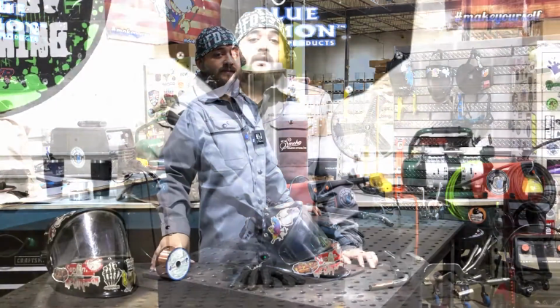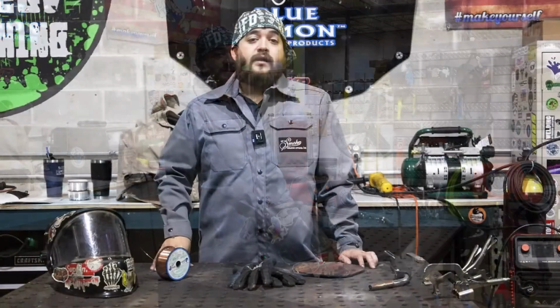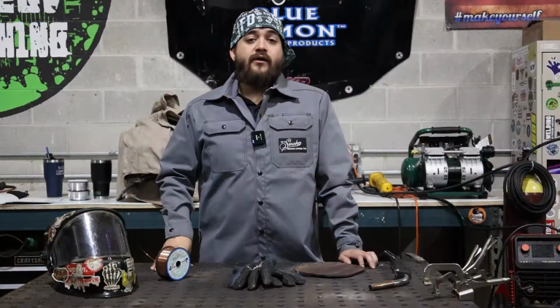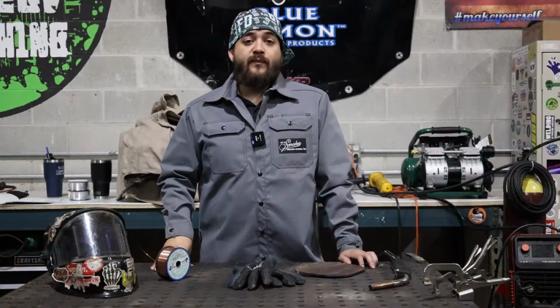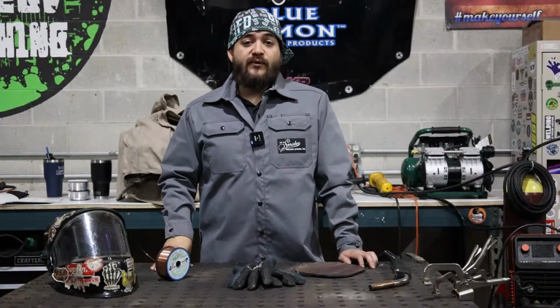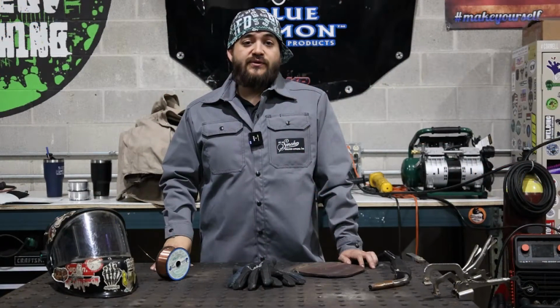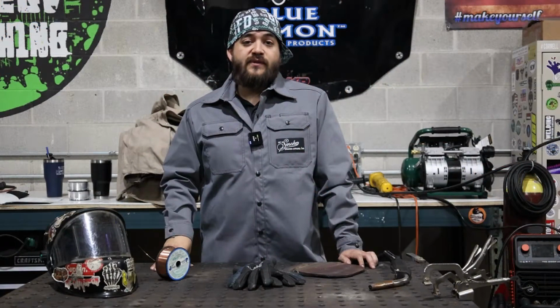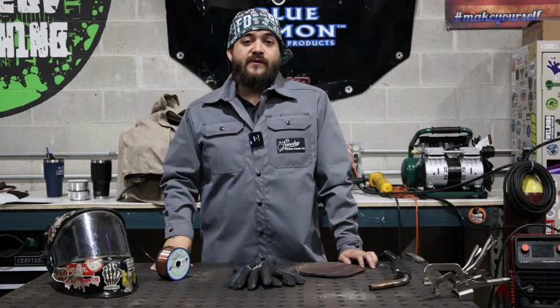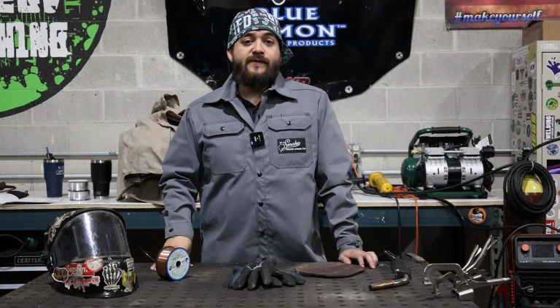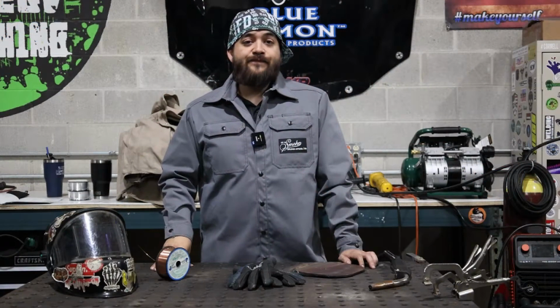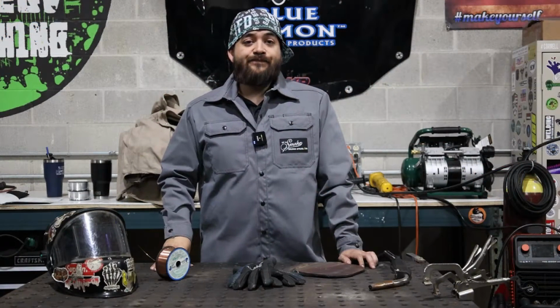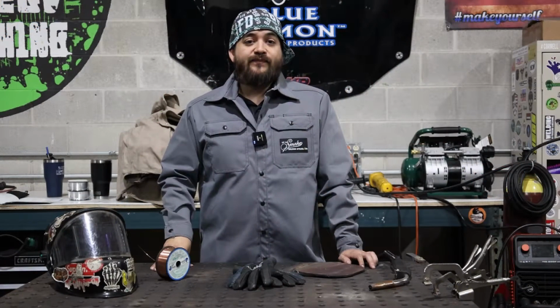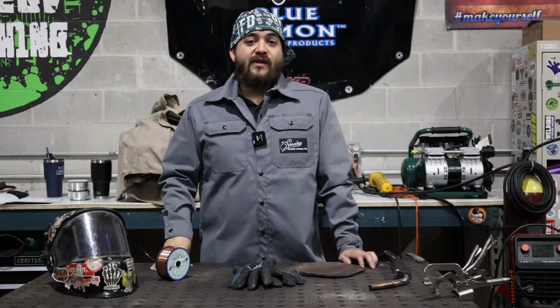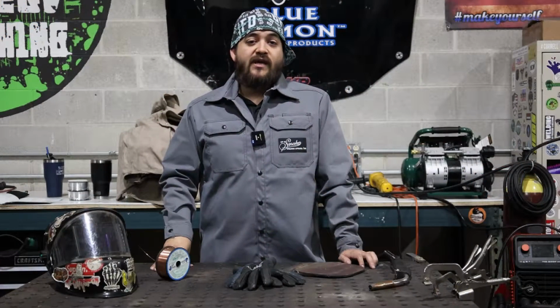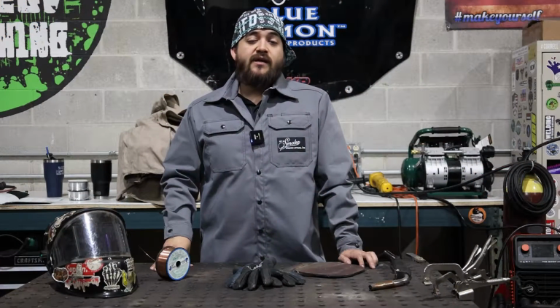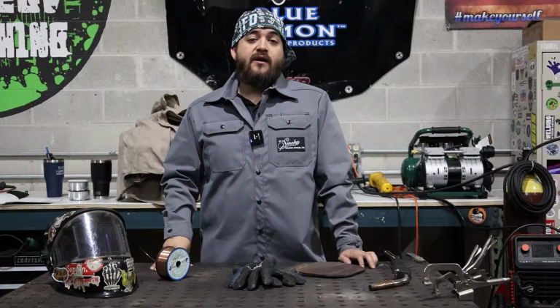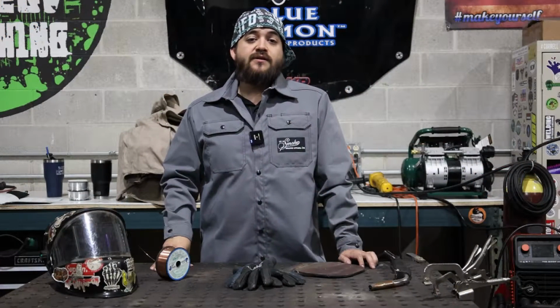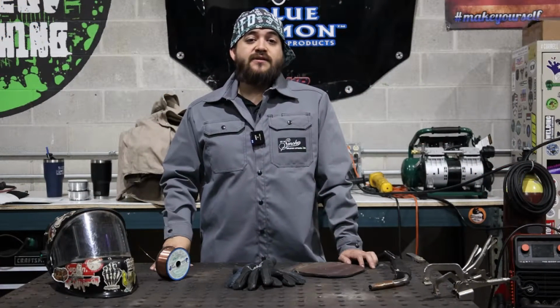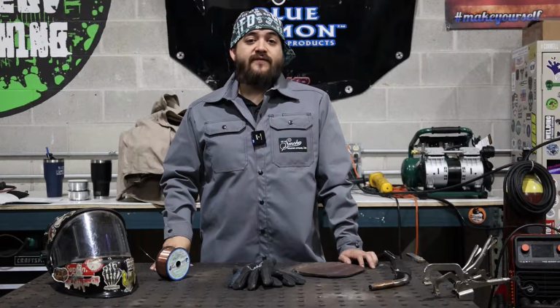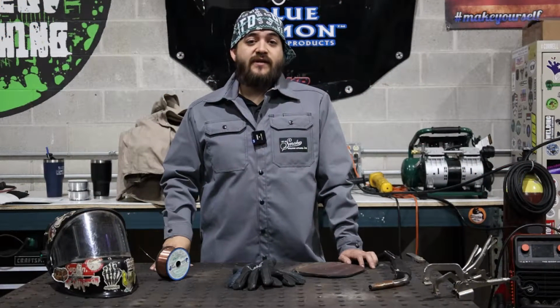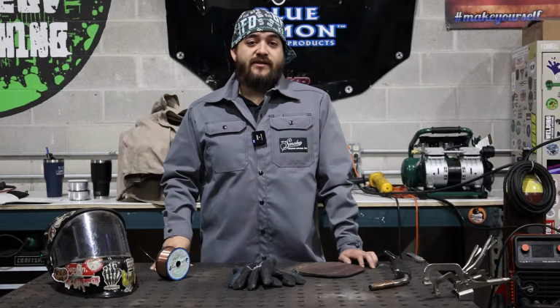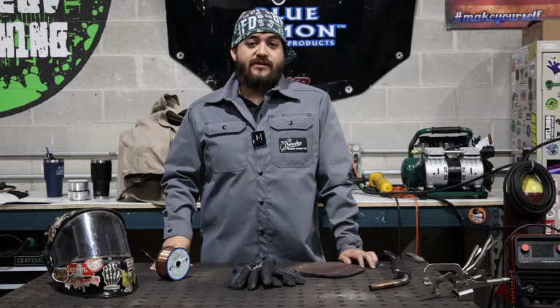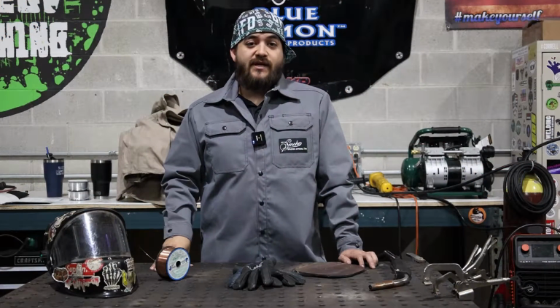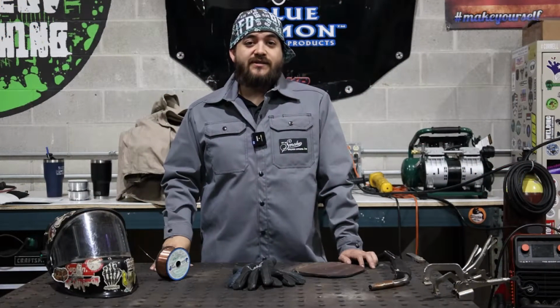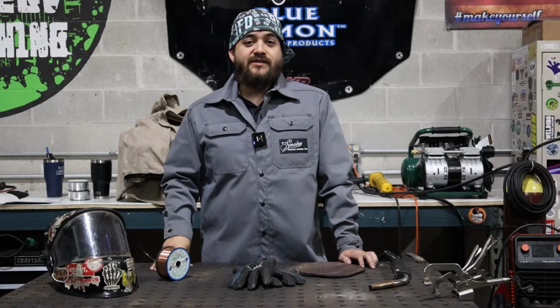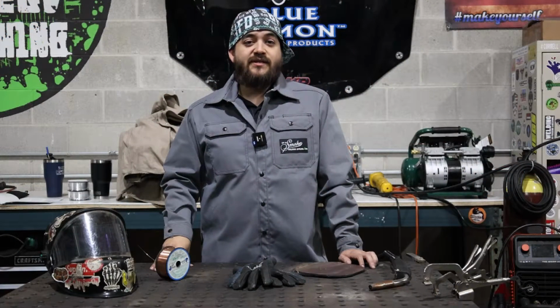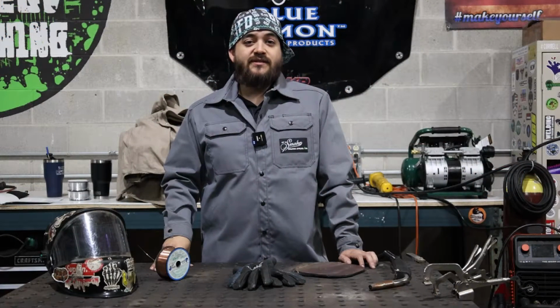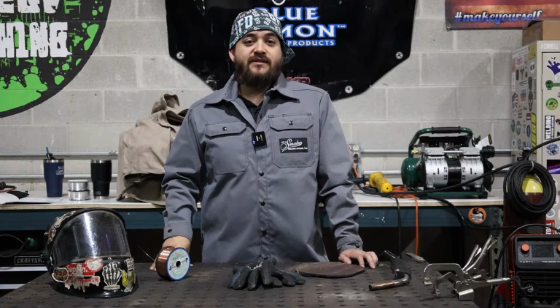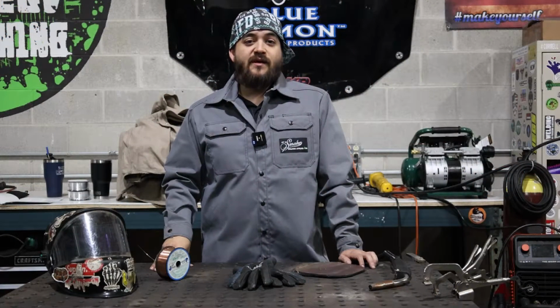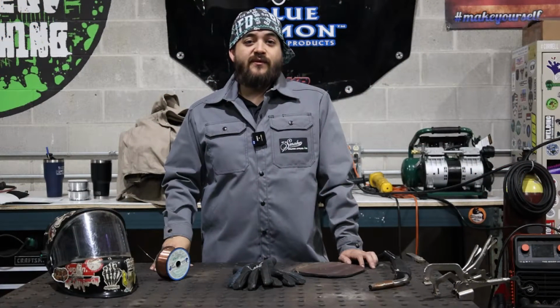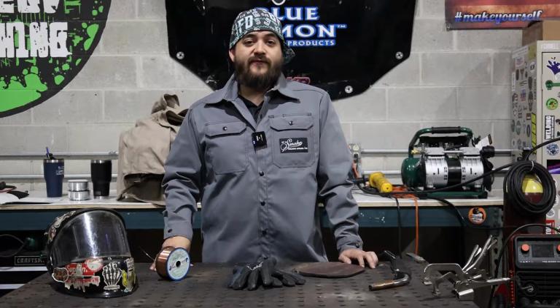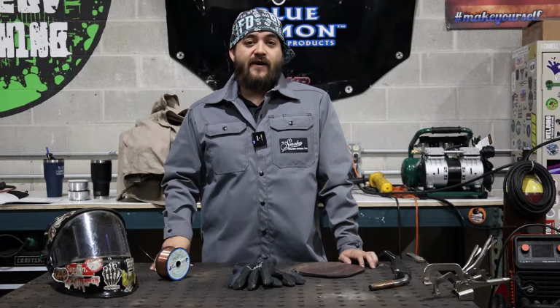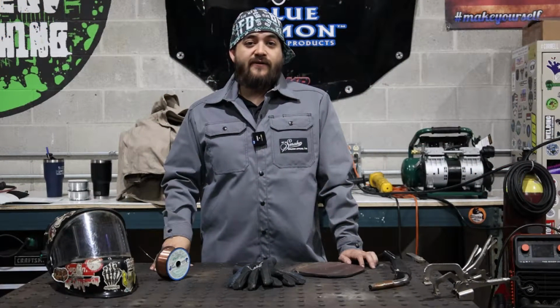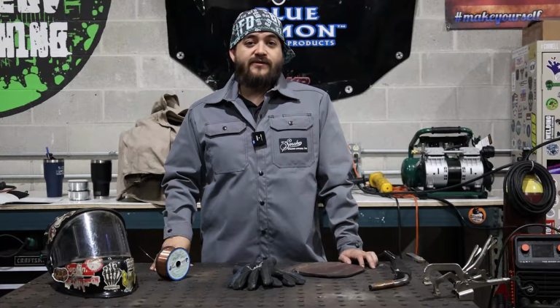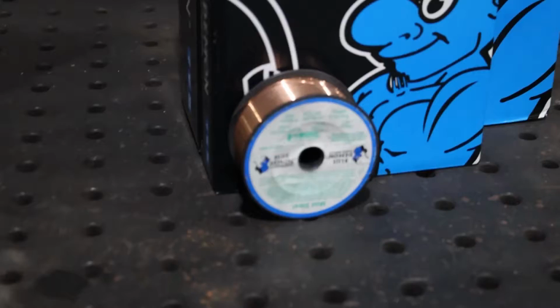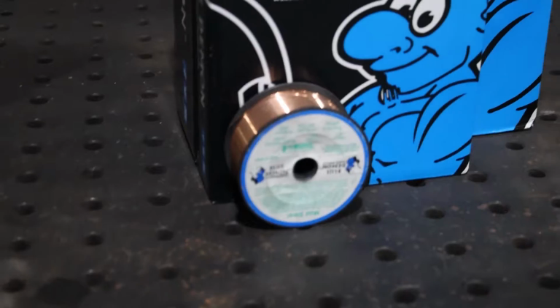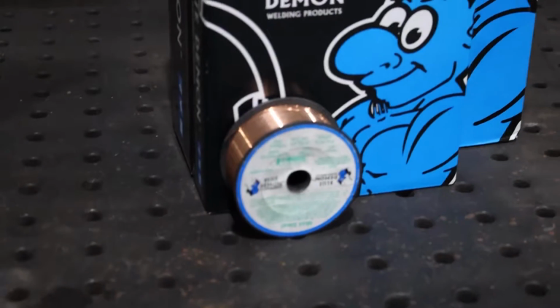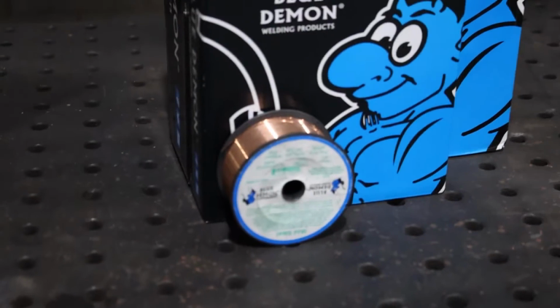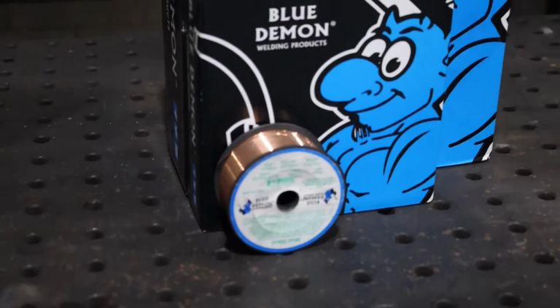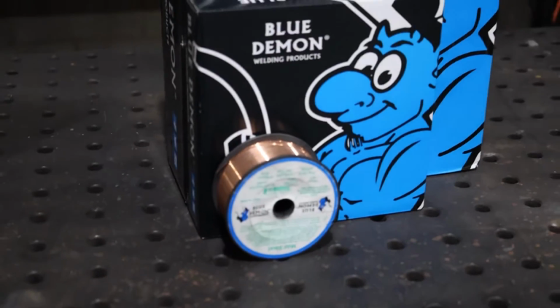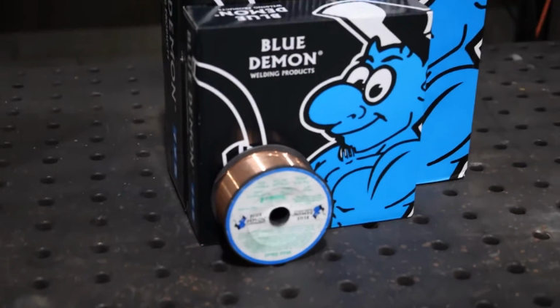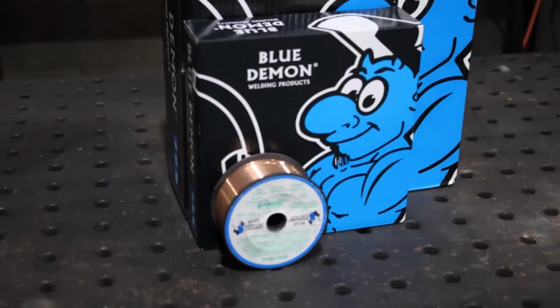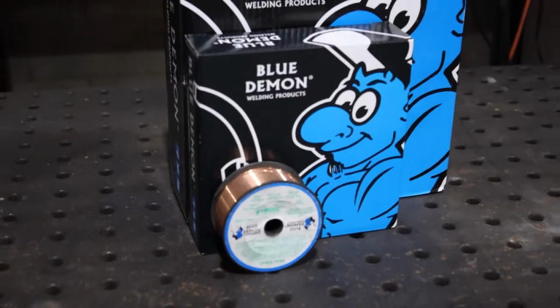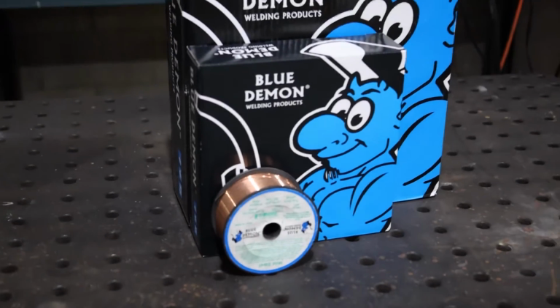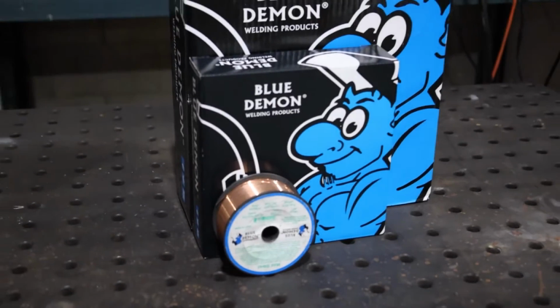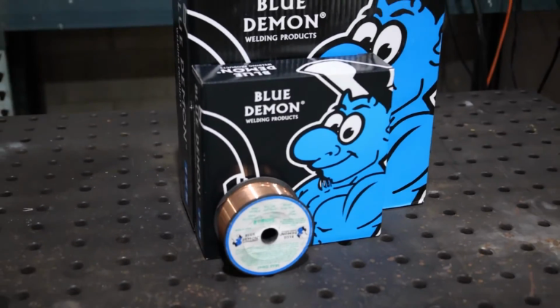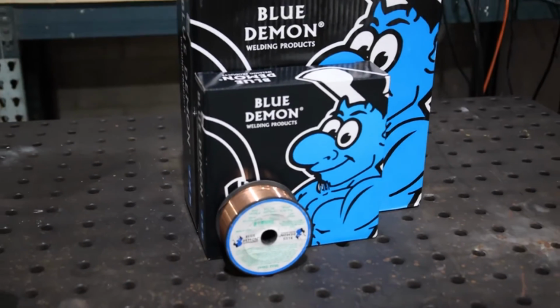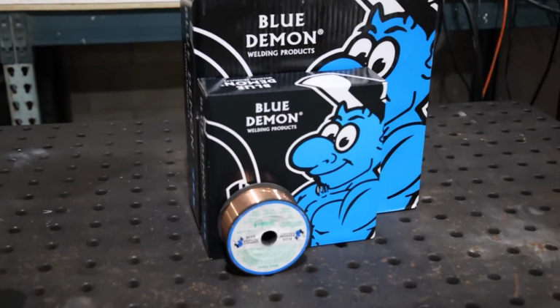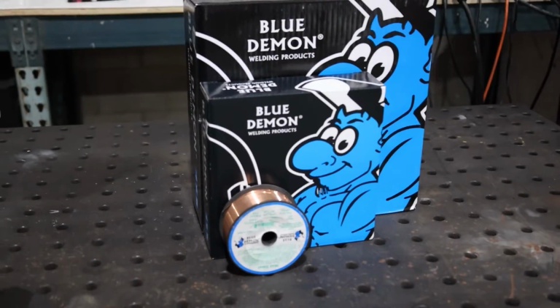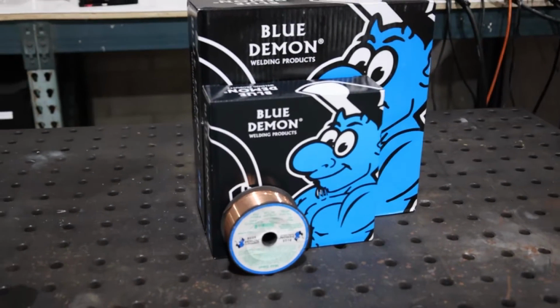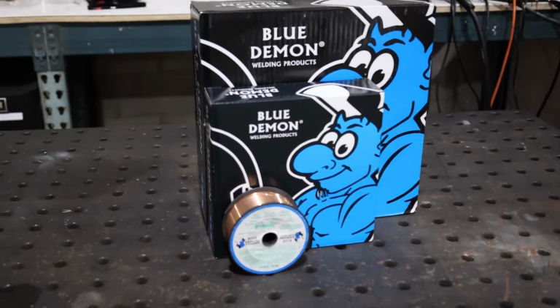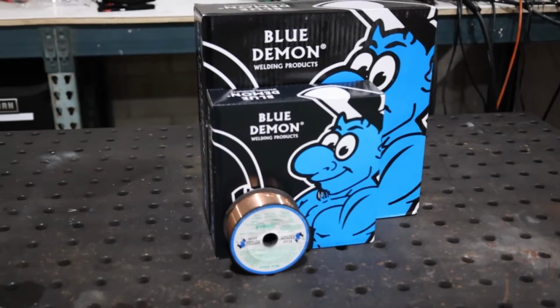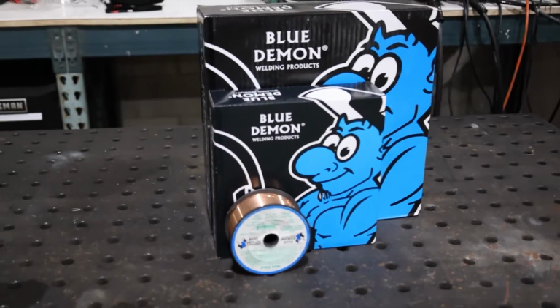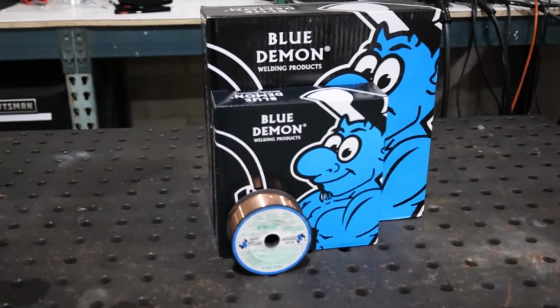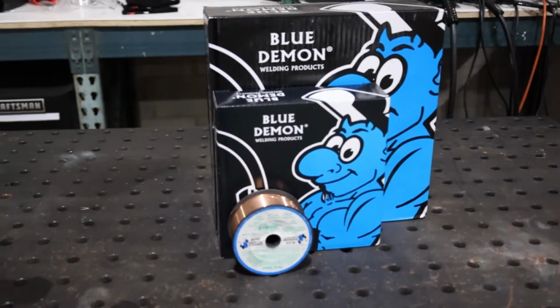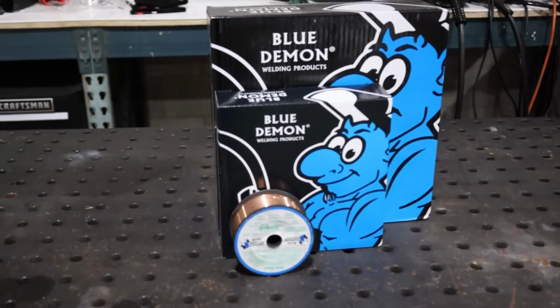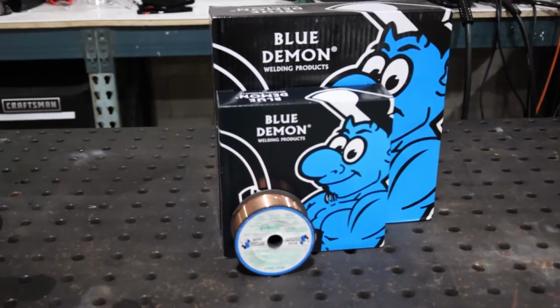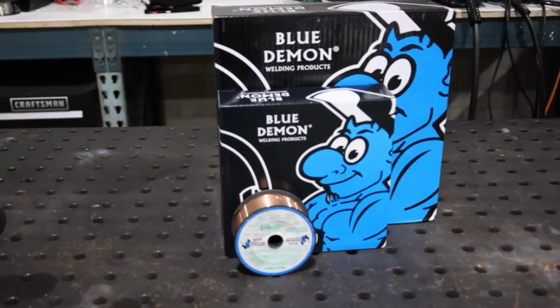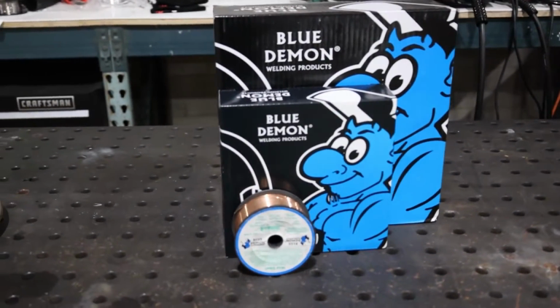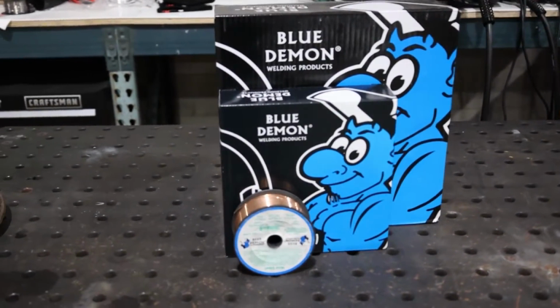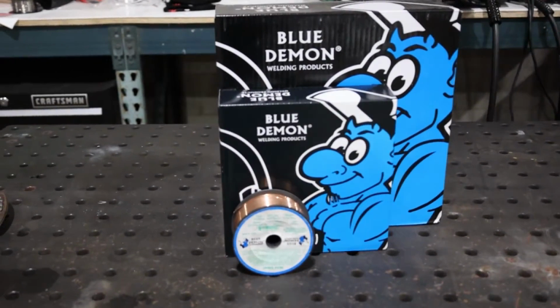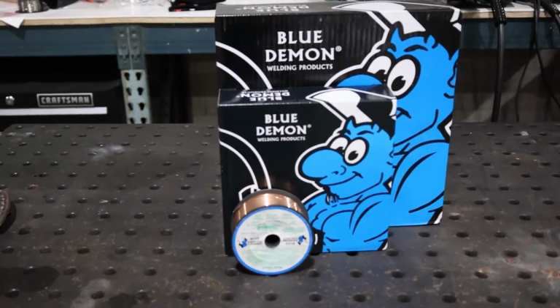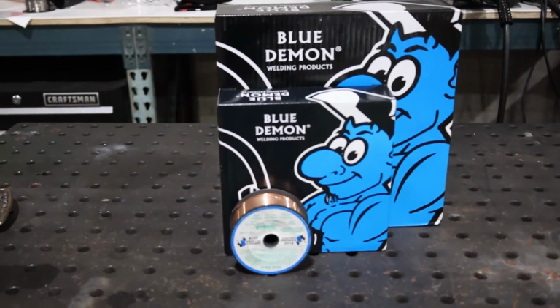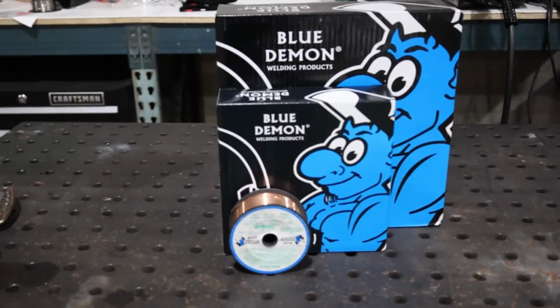Here at Blue Demon, ER70S-6 can be found in 2-pound, 11-pound, and 33-pound assortments.